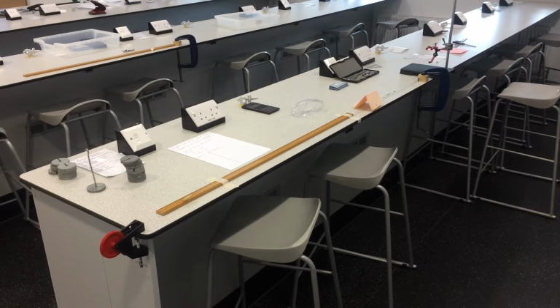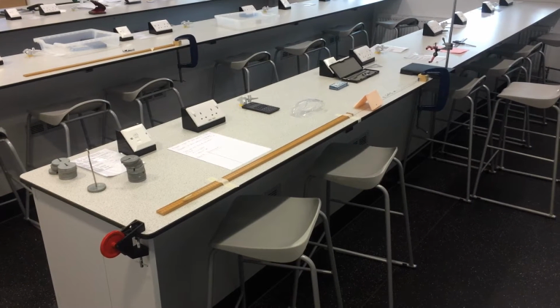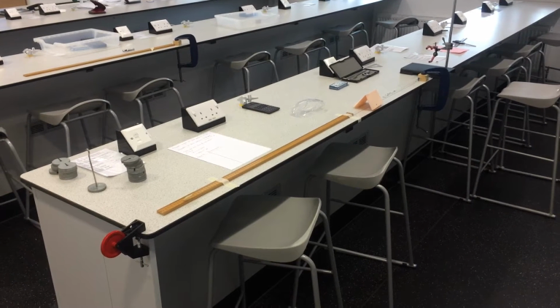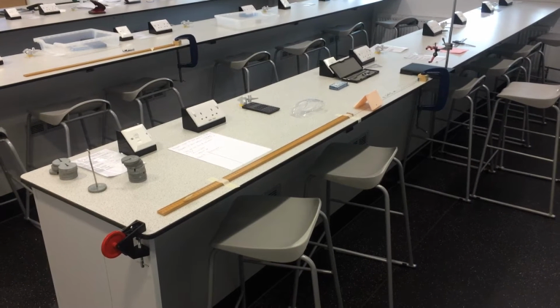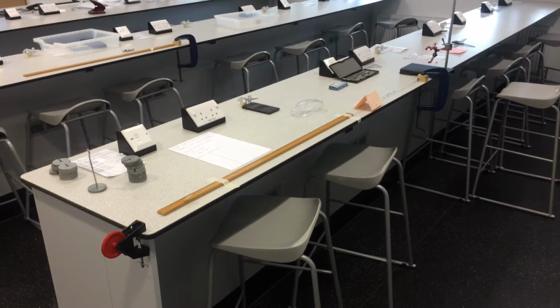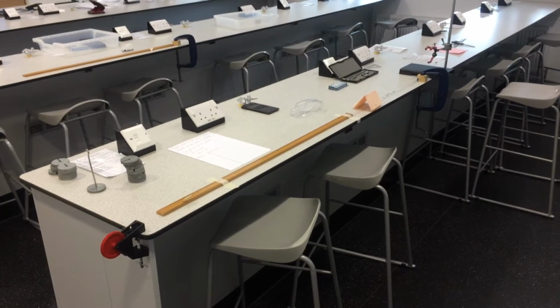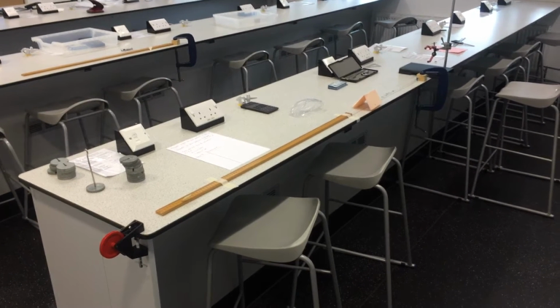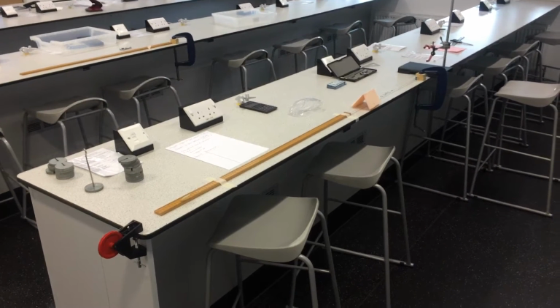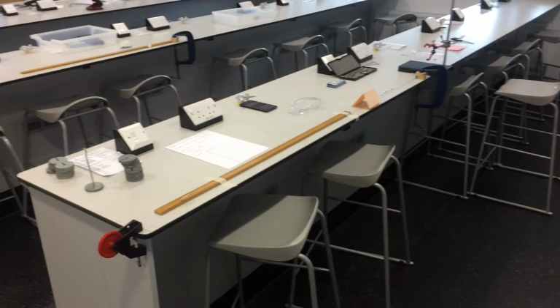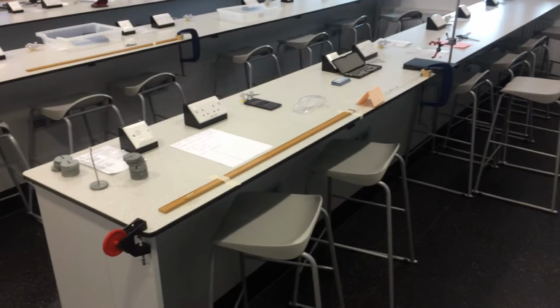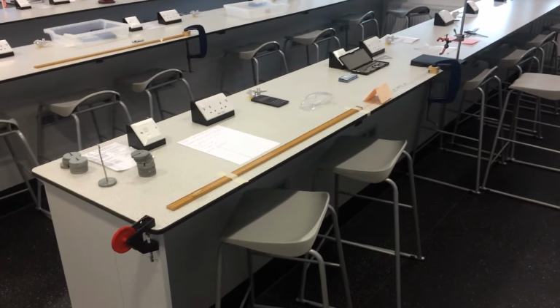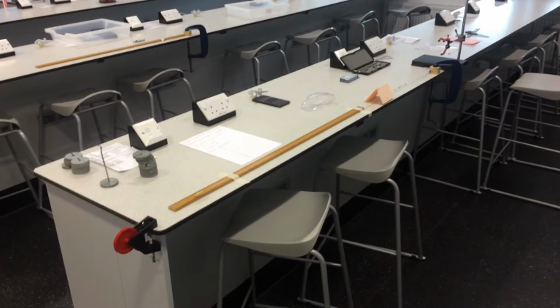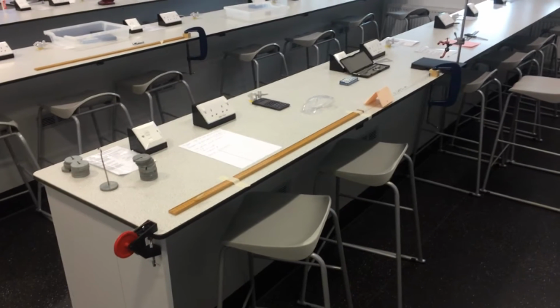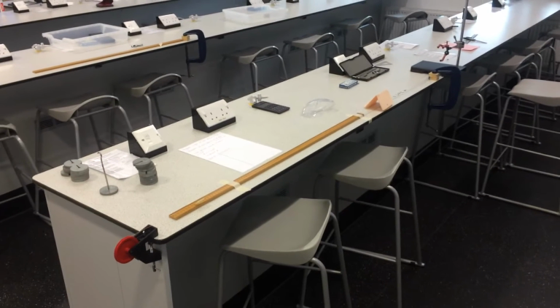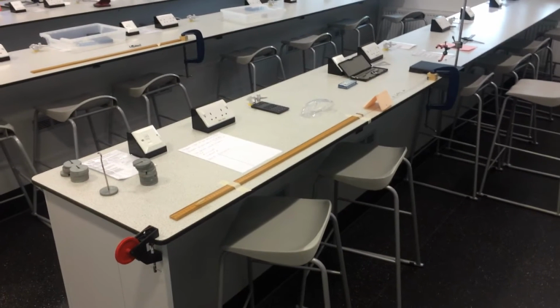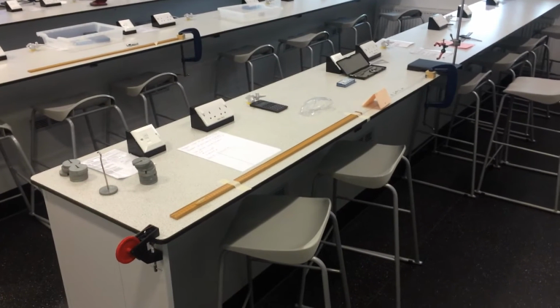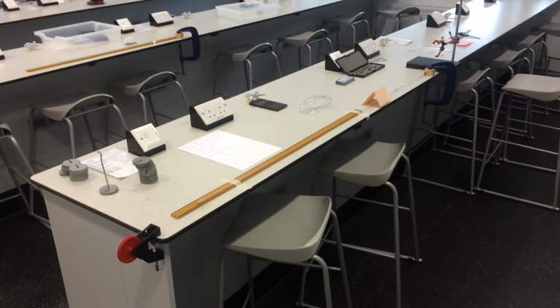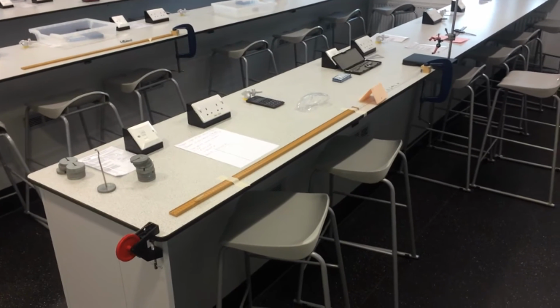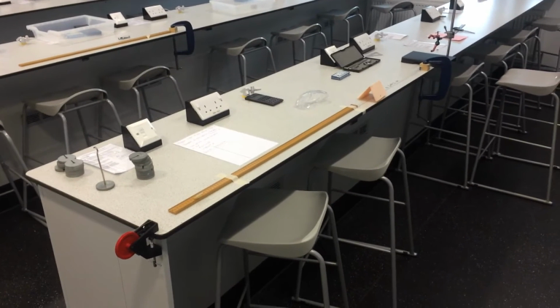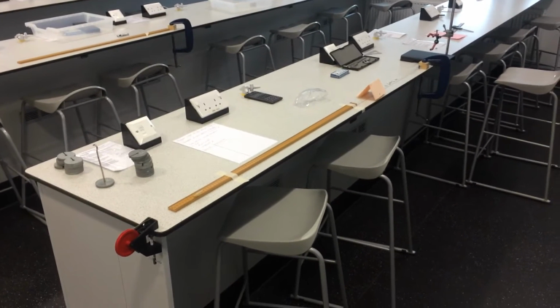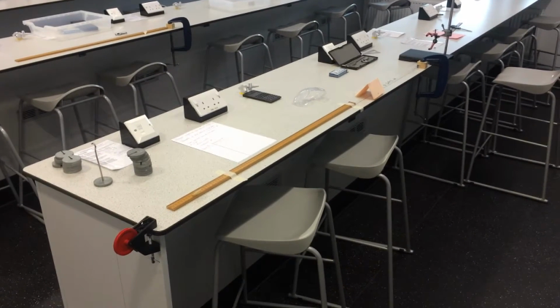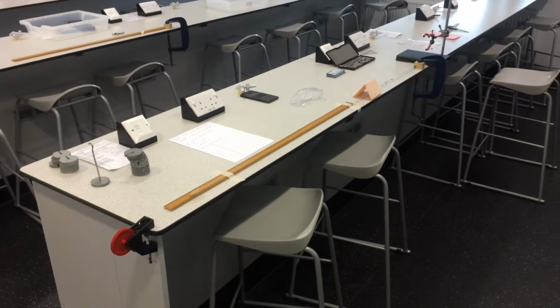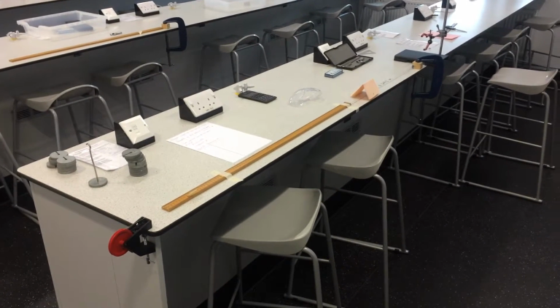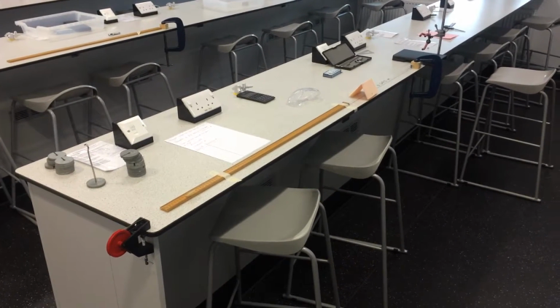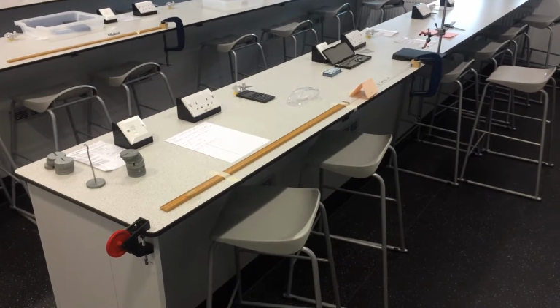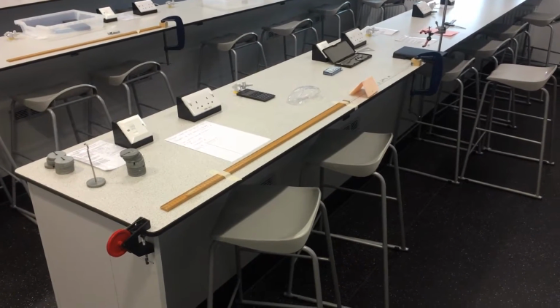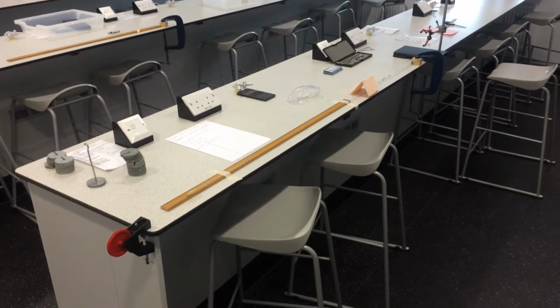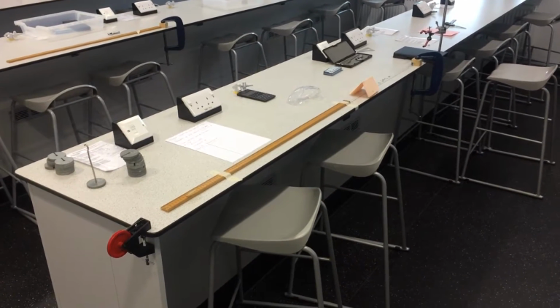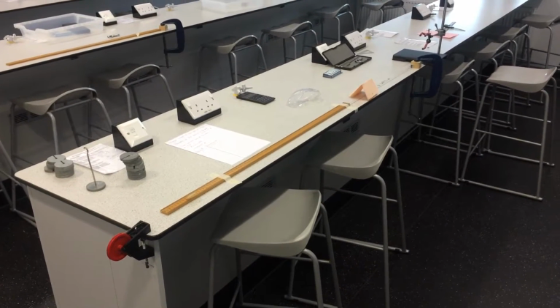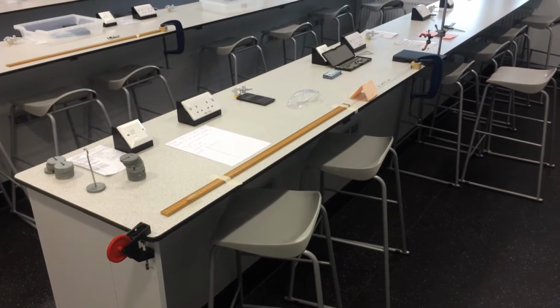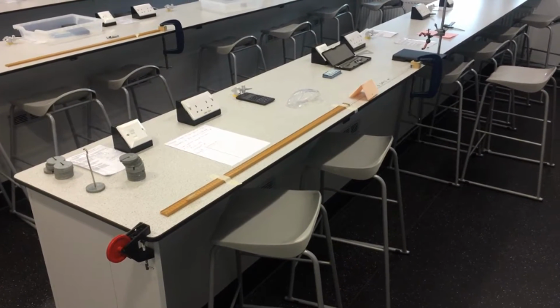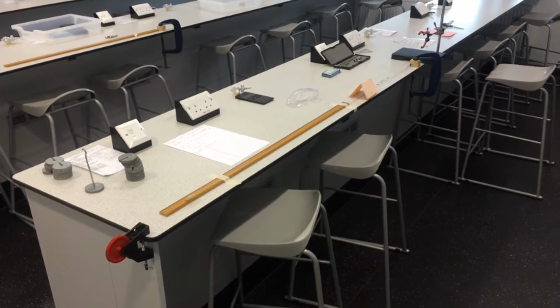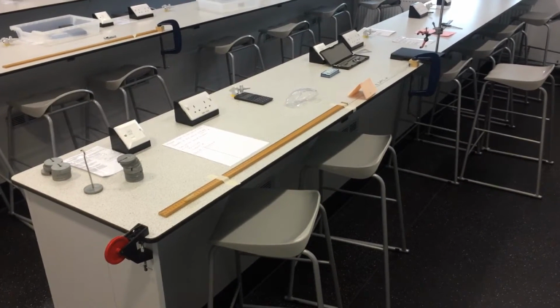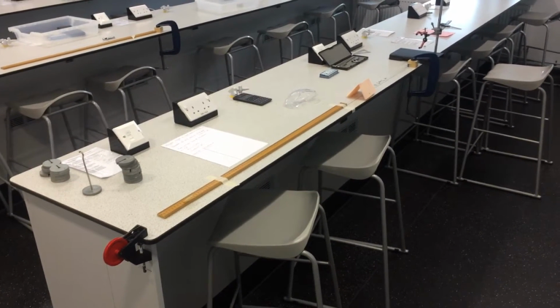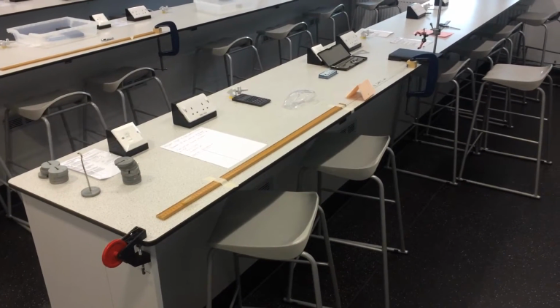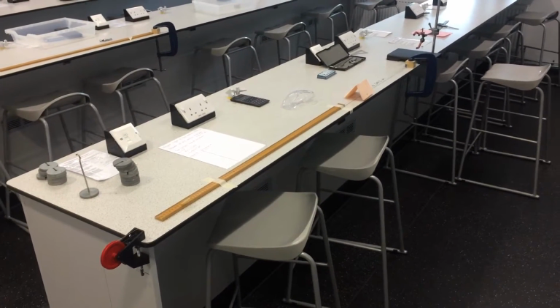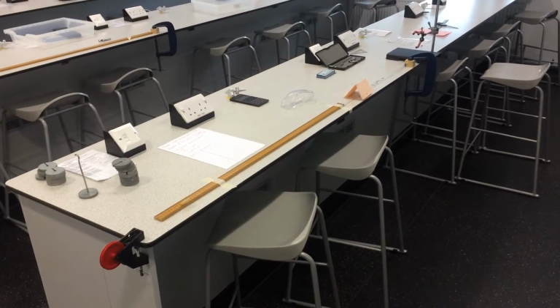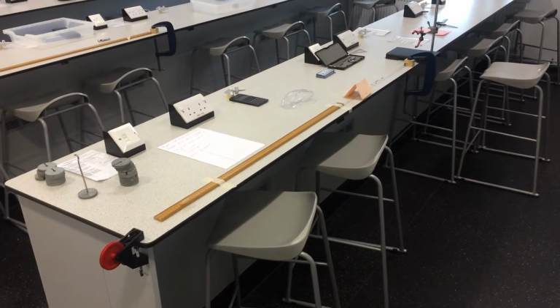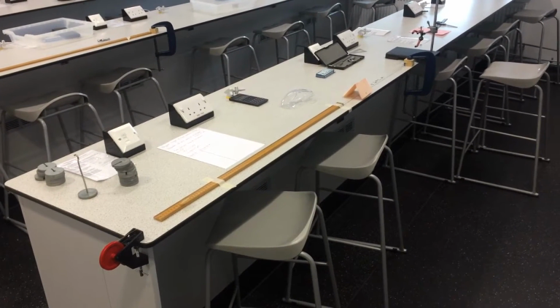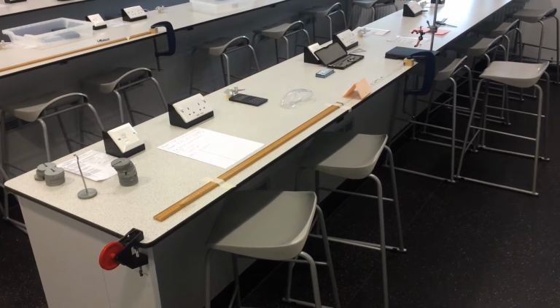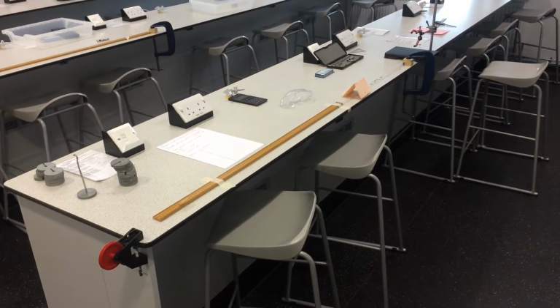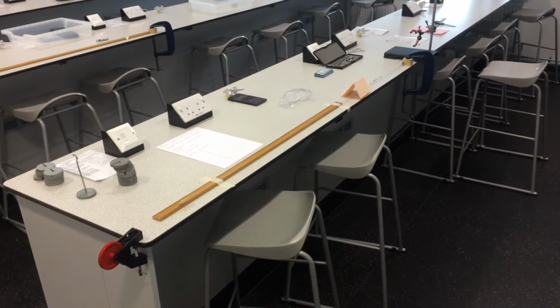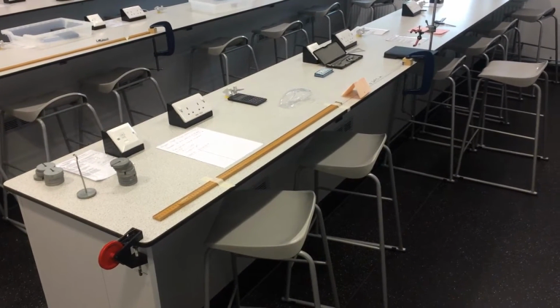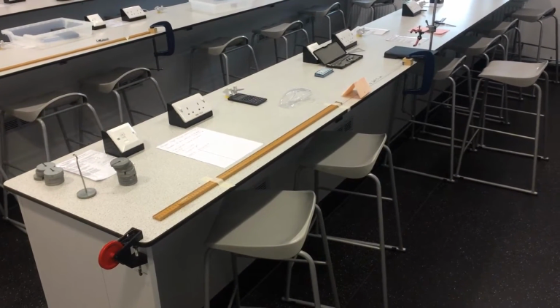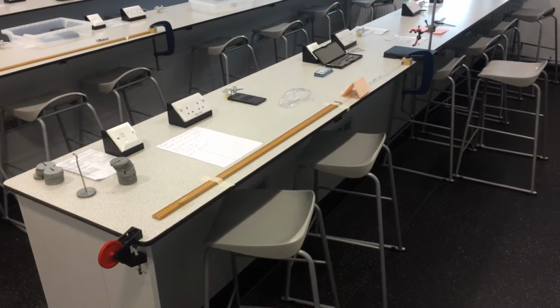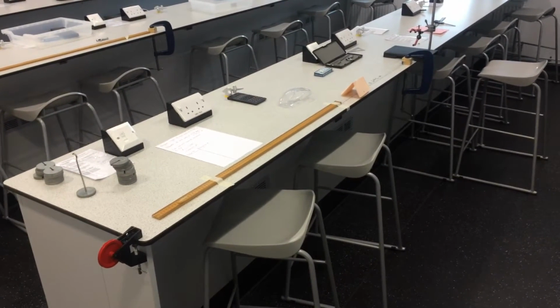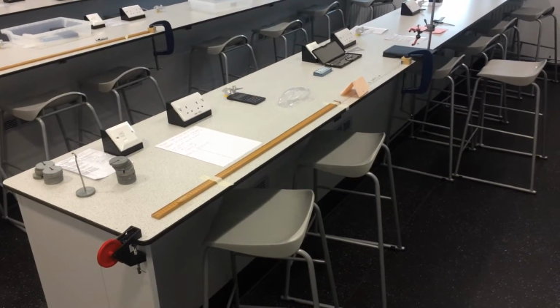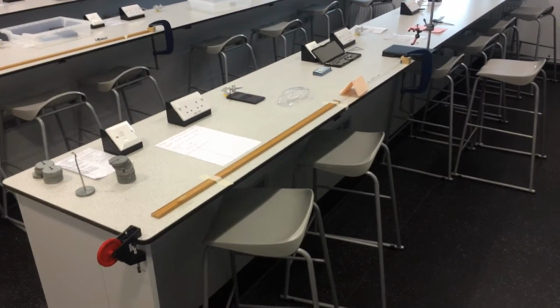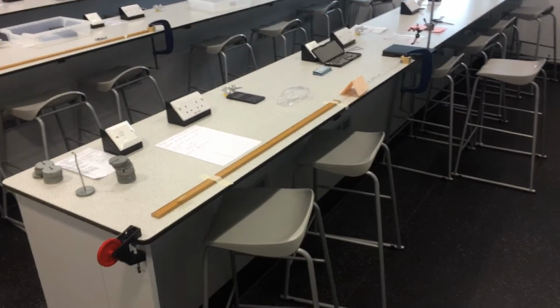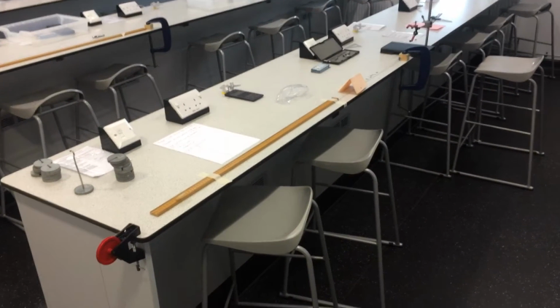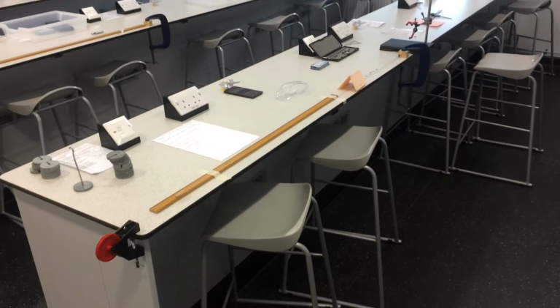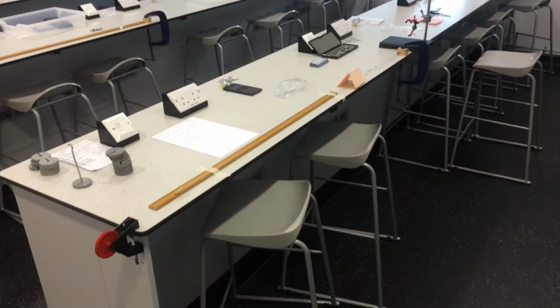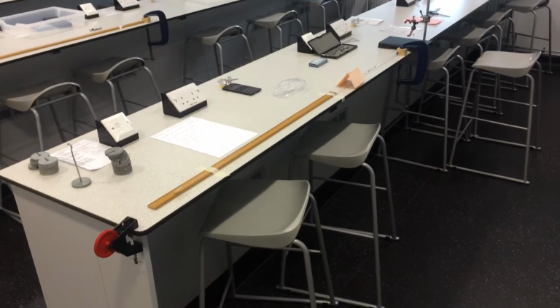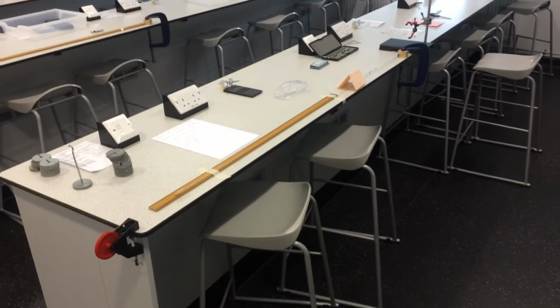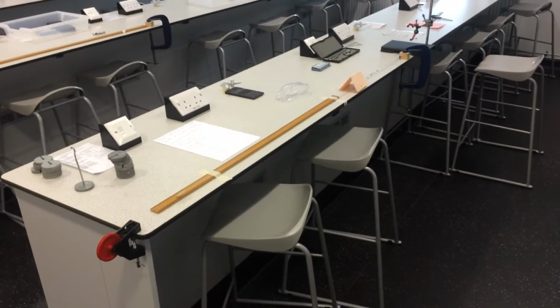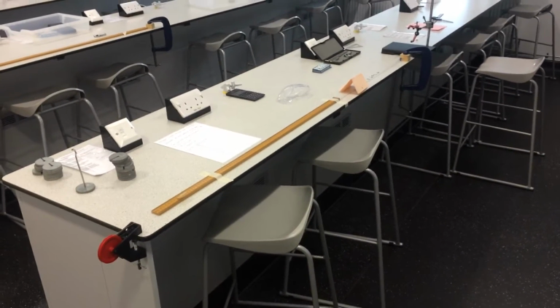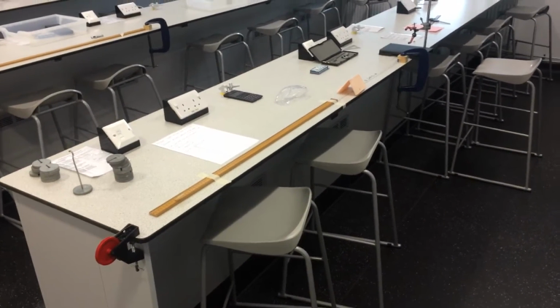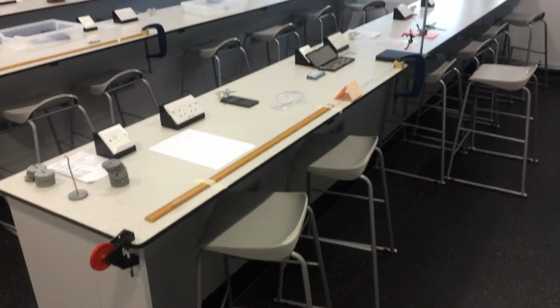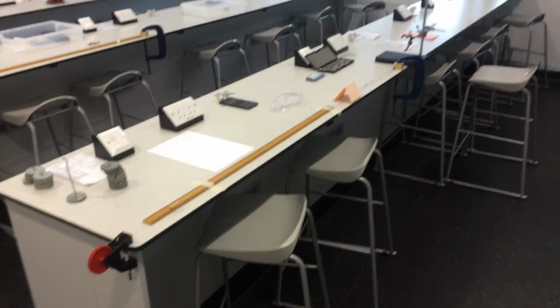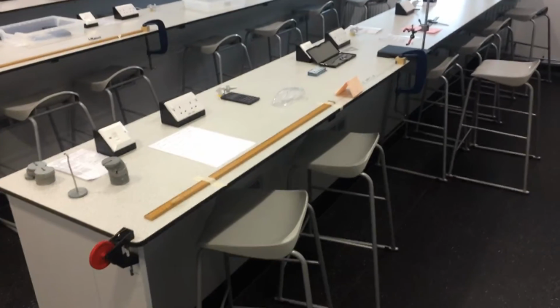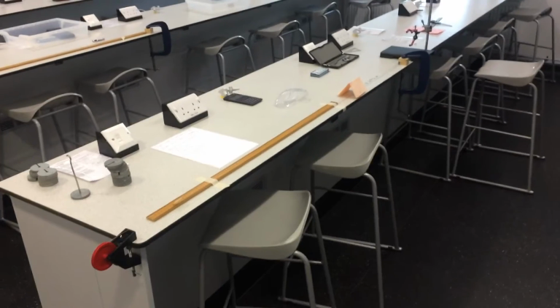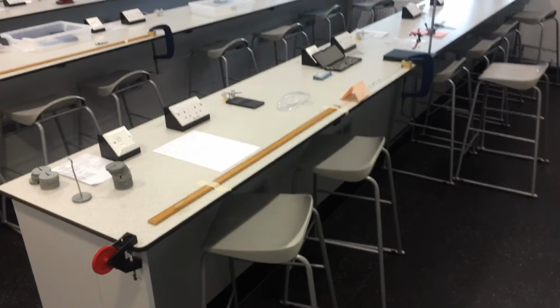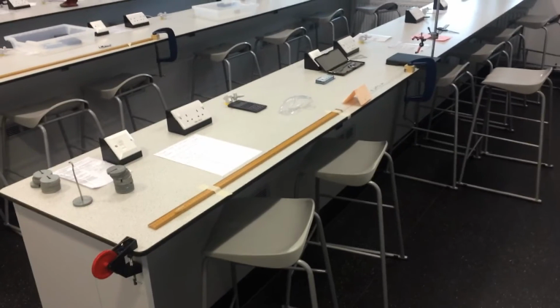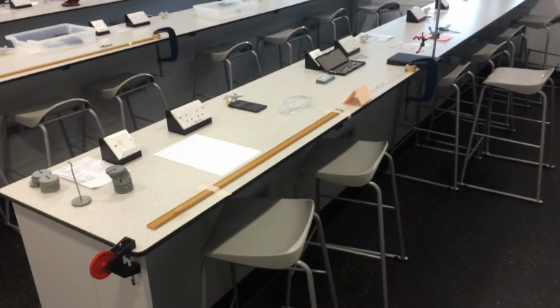Hi there. In this video we're going to compare two different experimental setups for measuring the Young's modulus of a material.